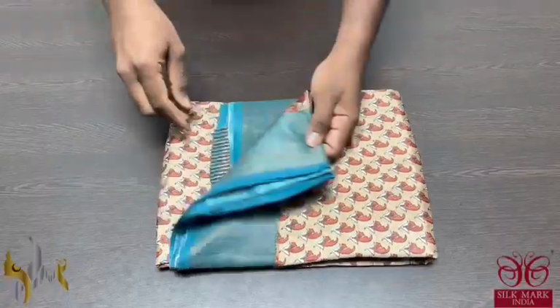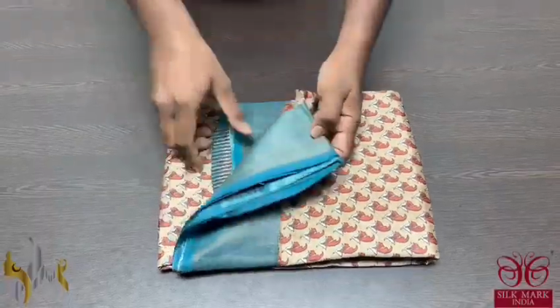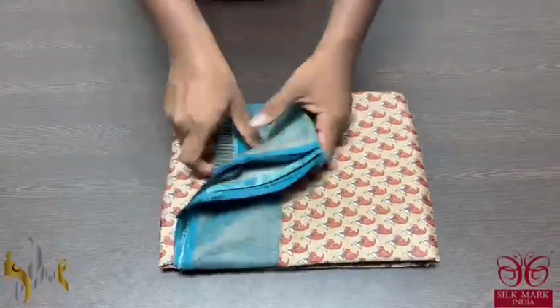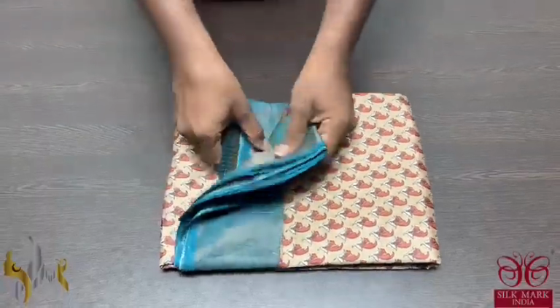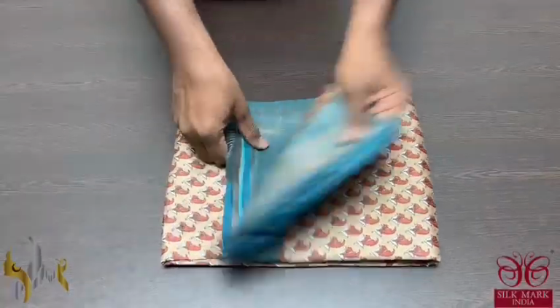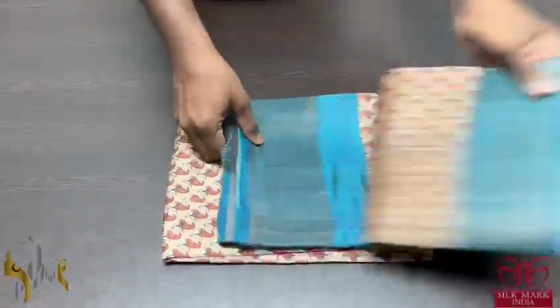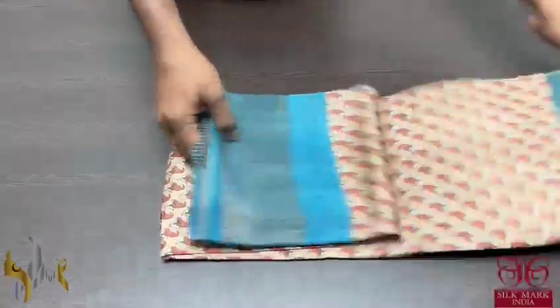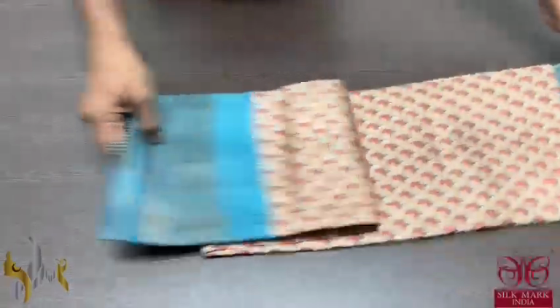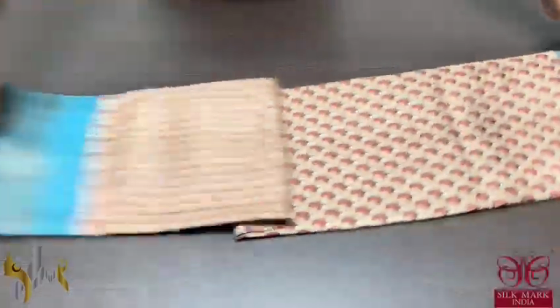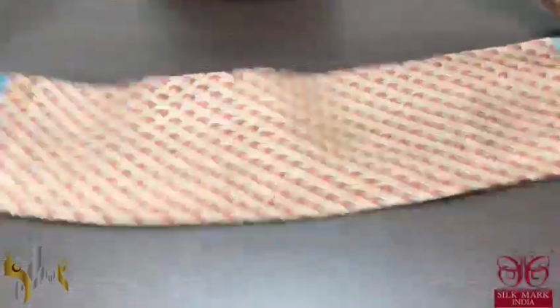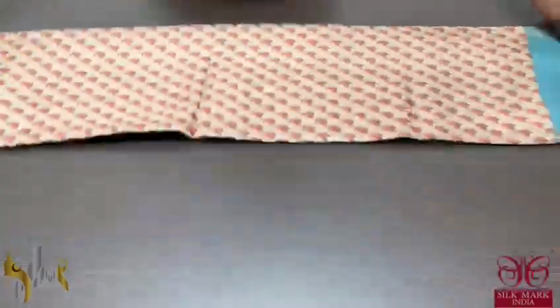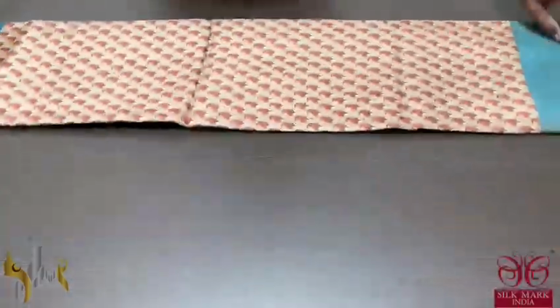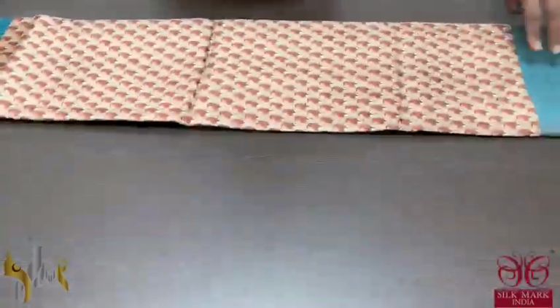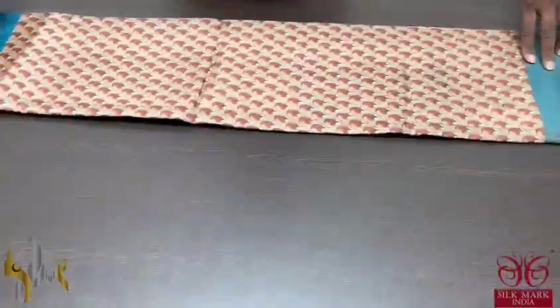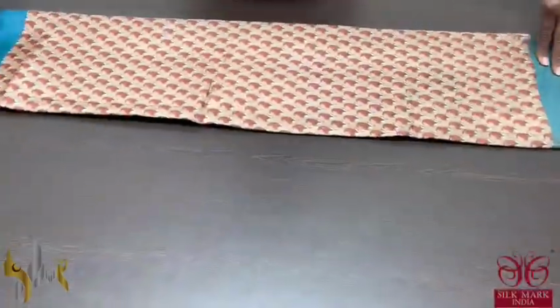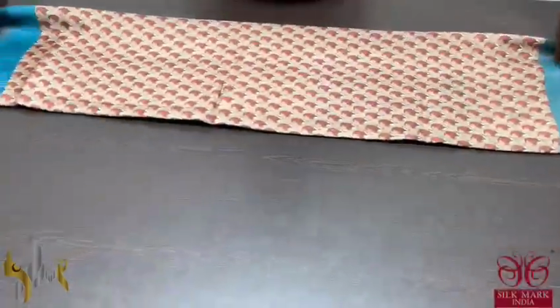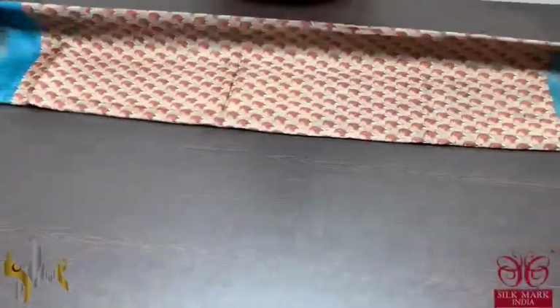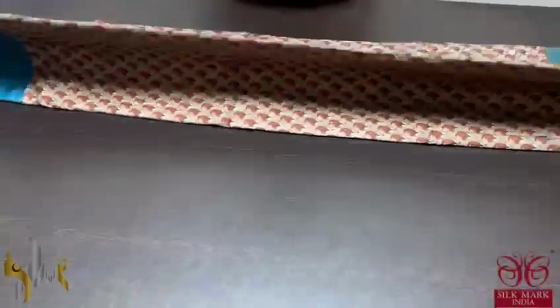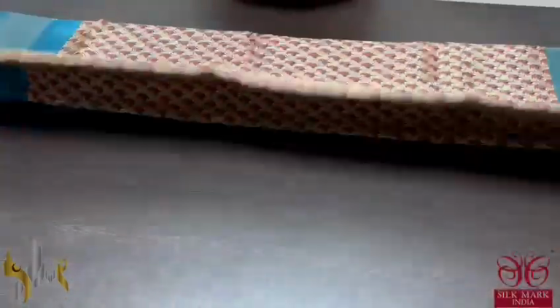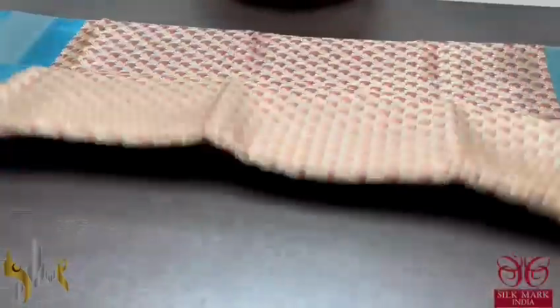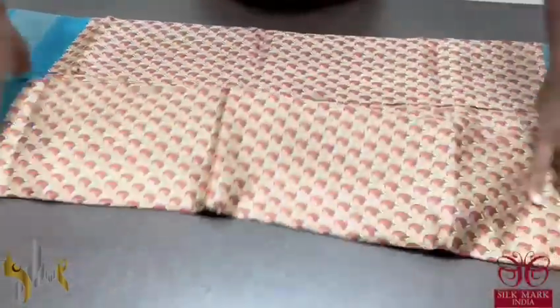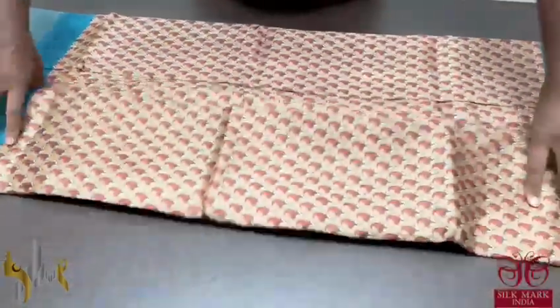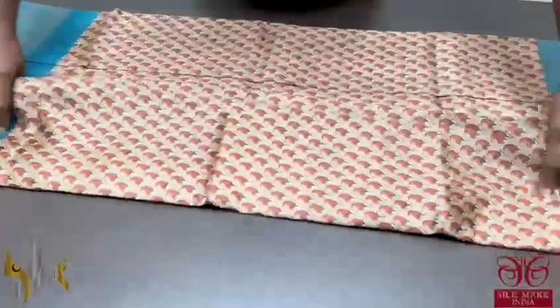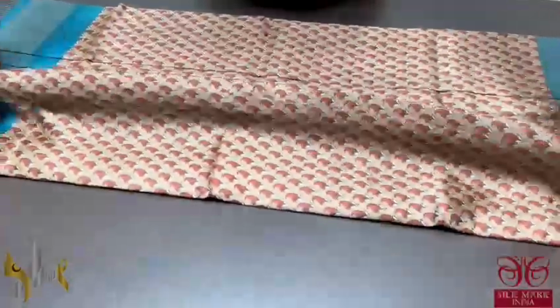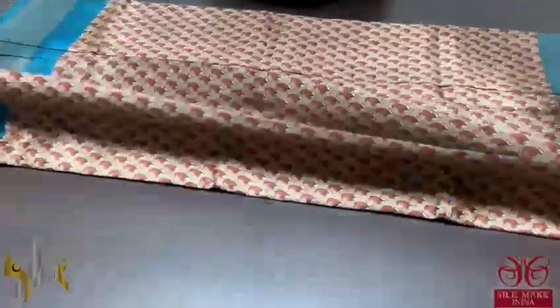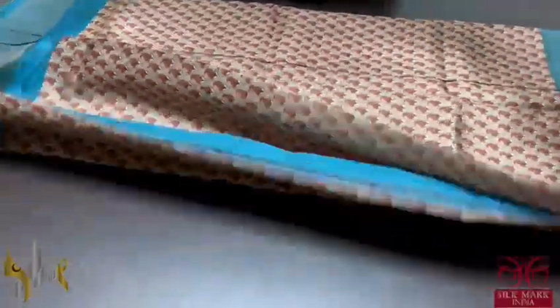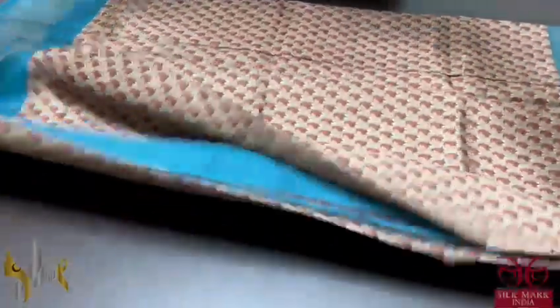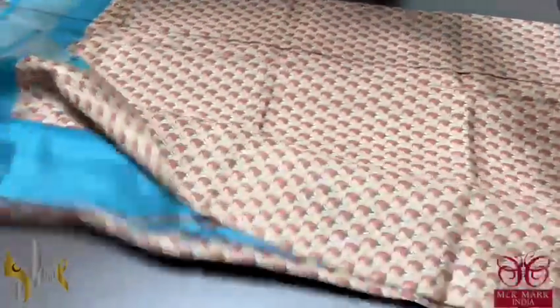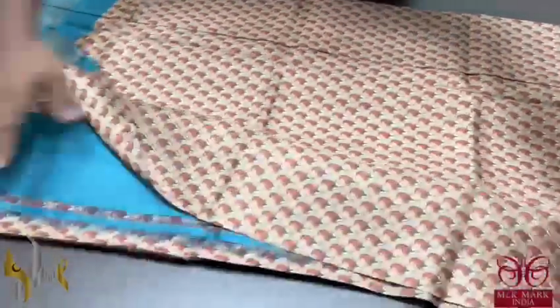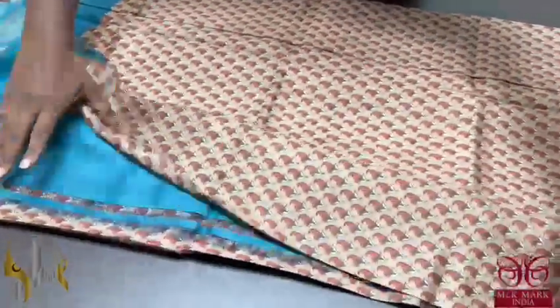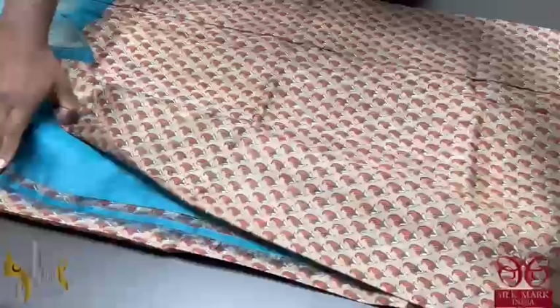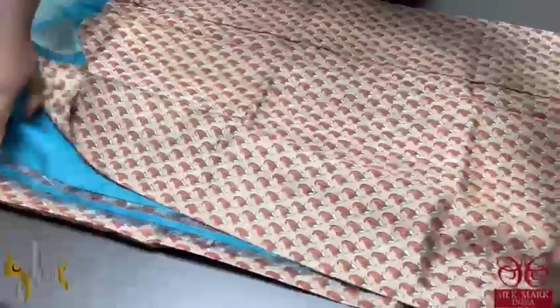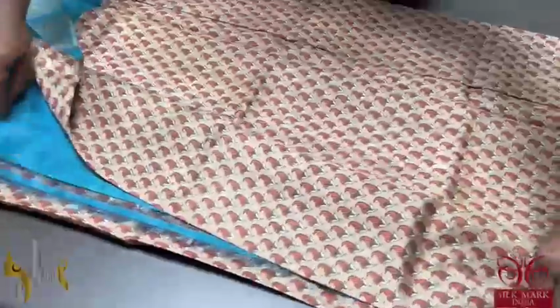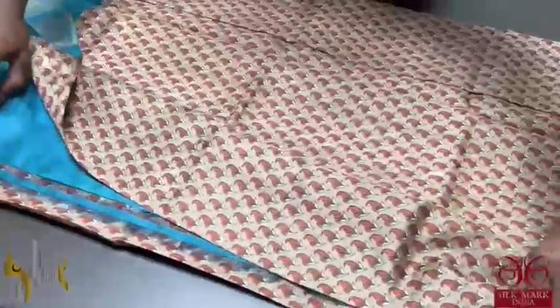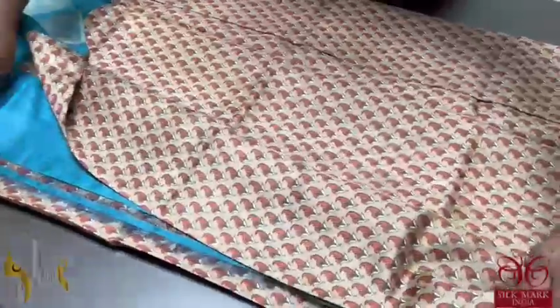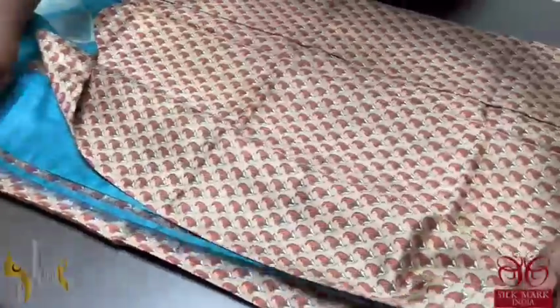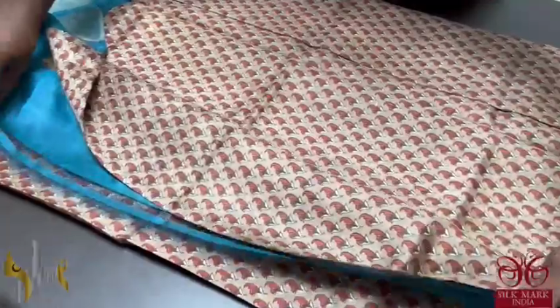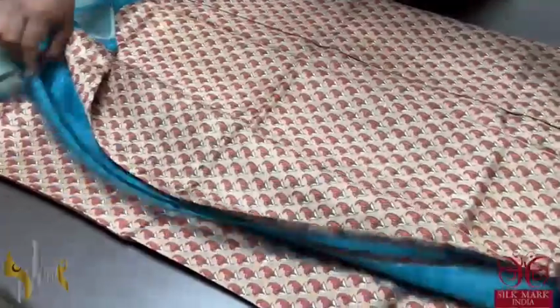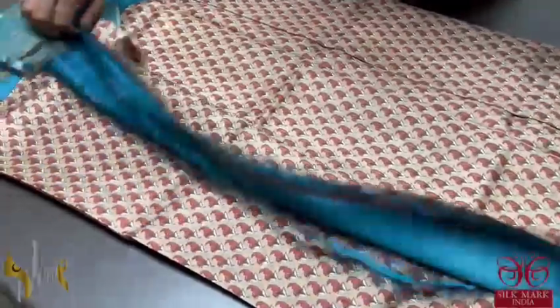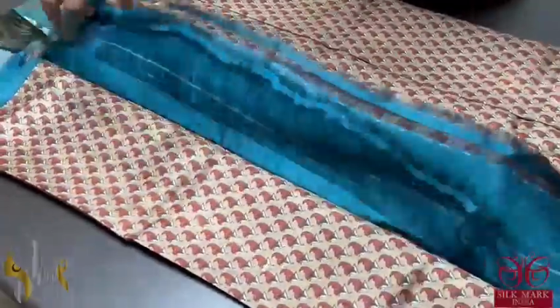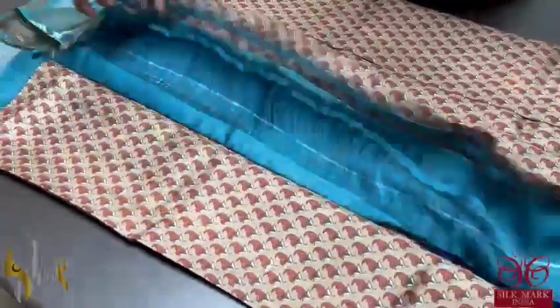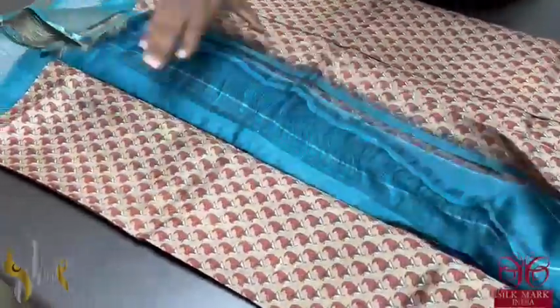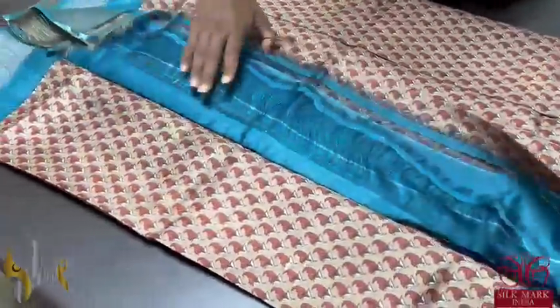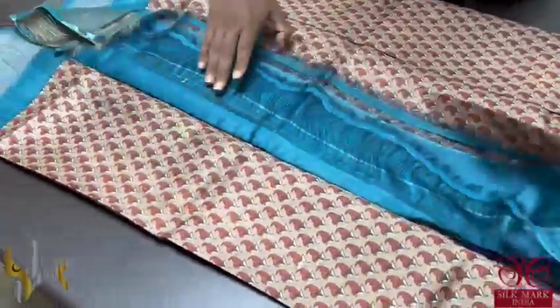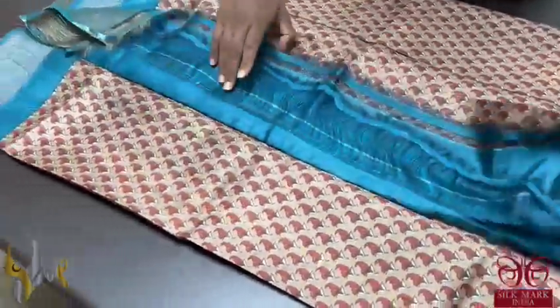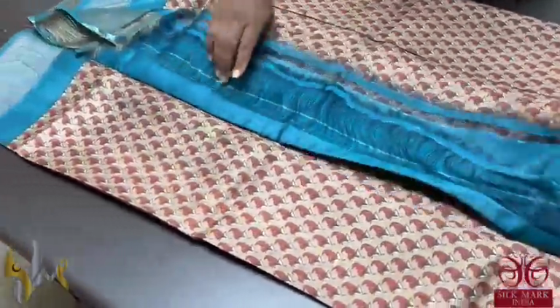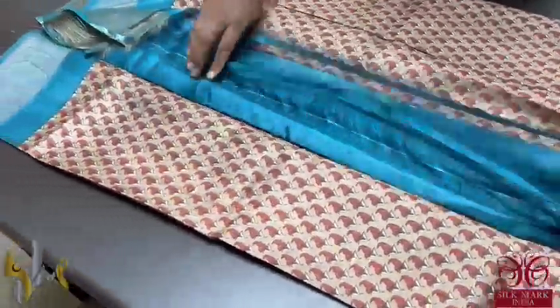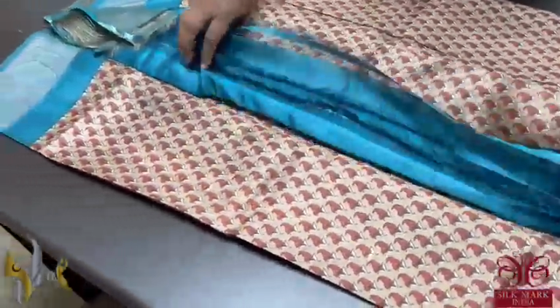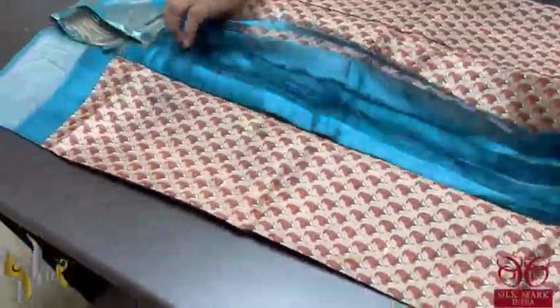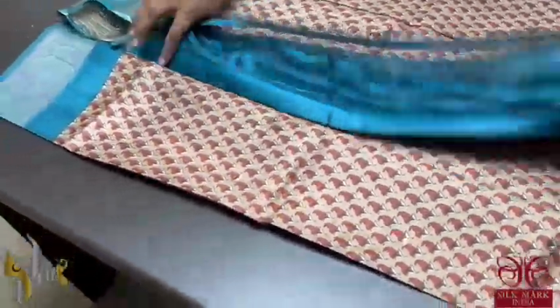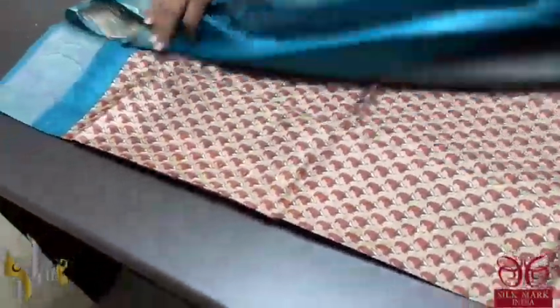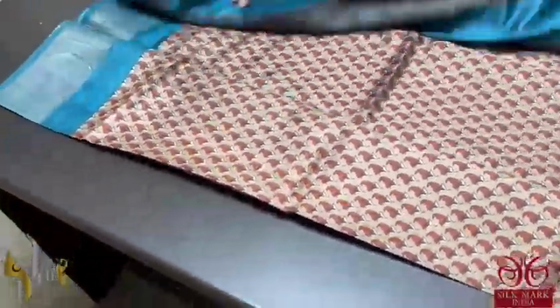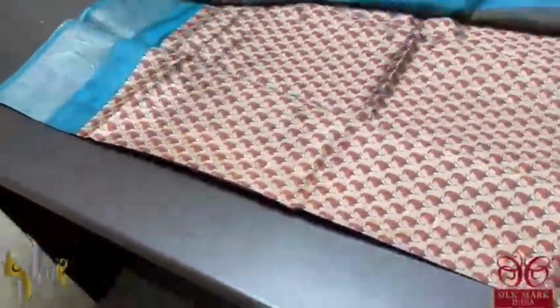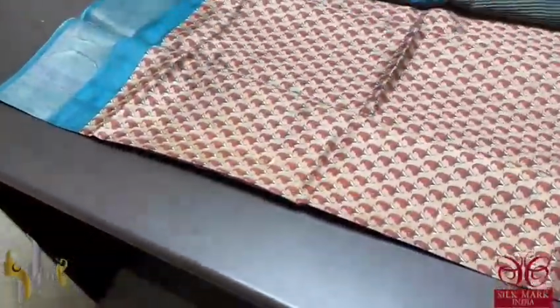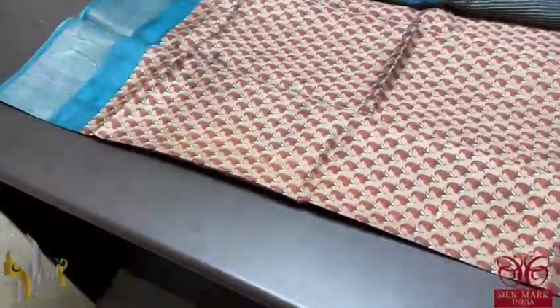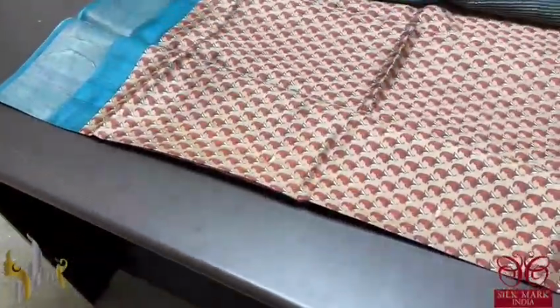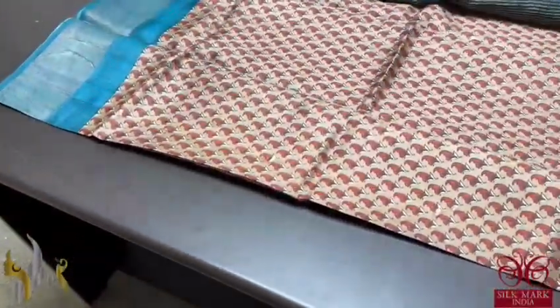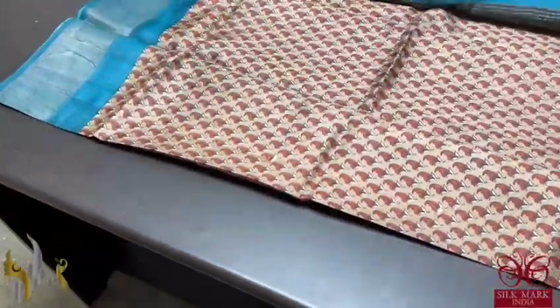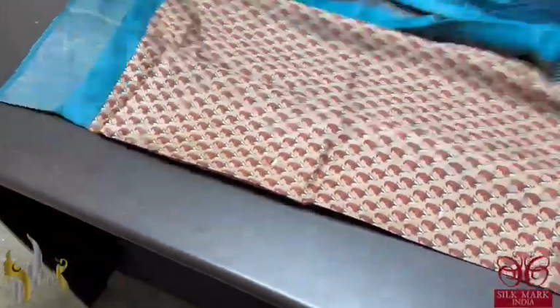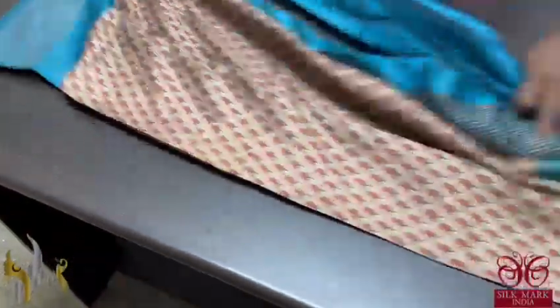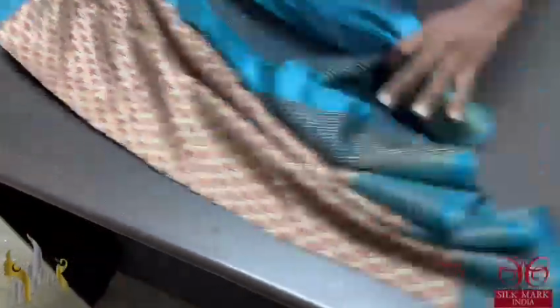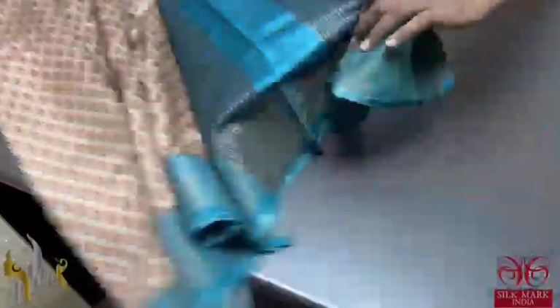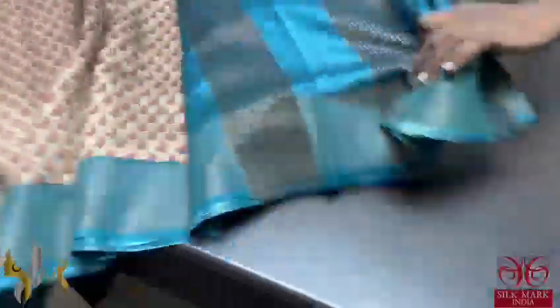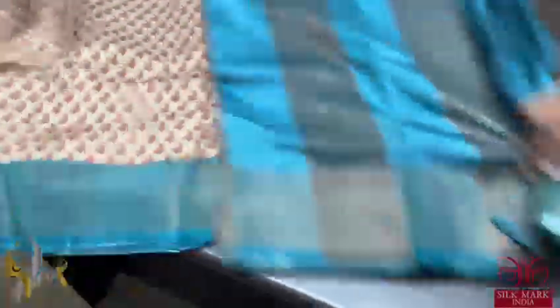Pure Tessa Silk Sari, premium quality, handblock printed with zari borders turned on a premium acid washed boiled Tessa fabric.